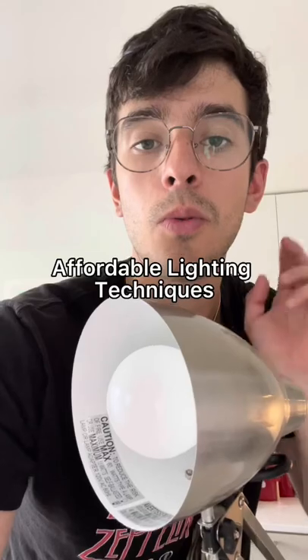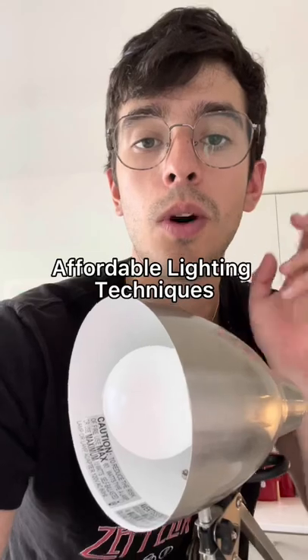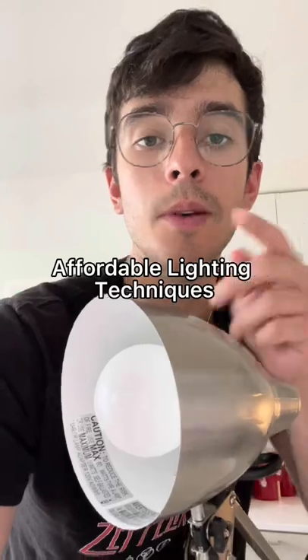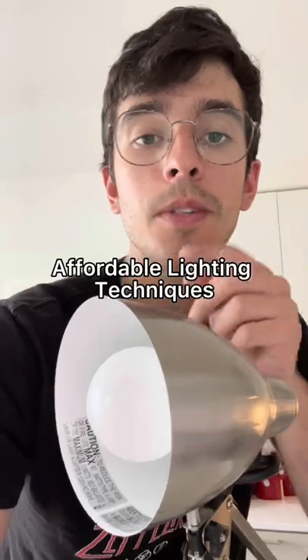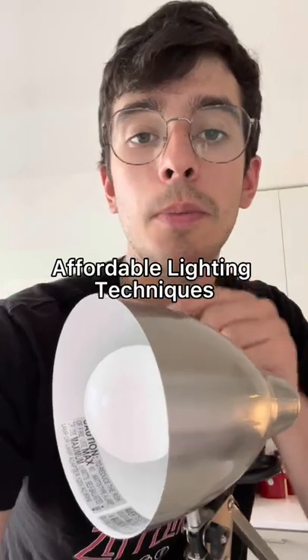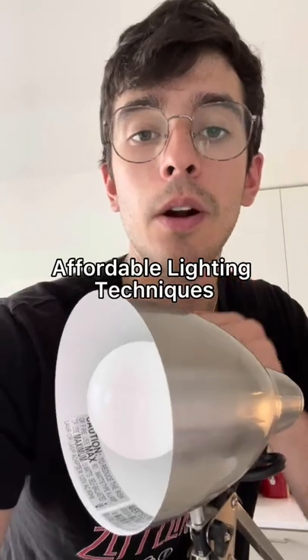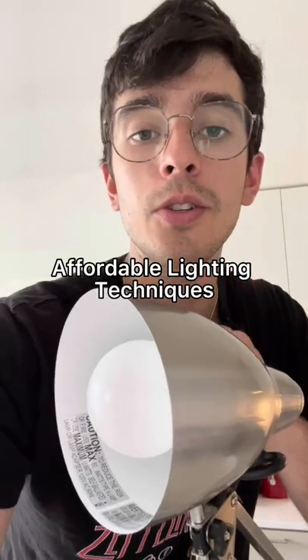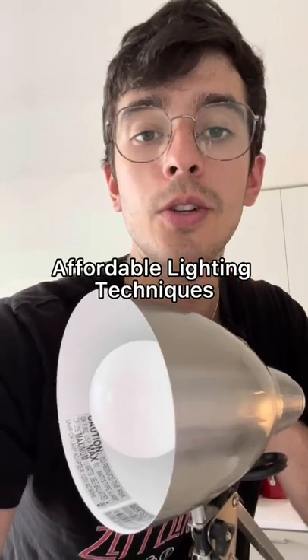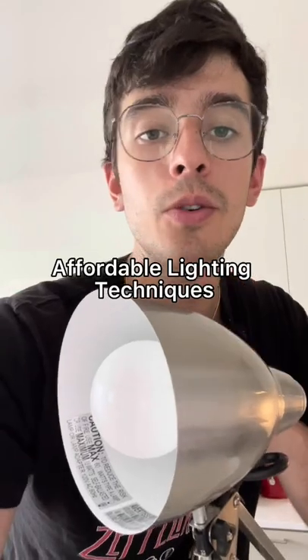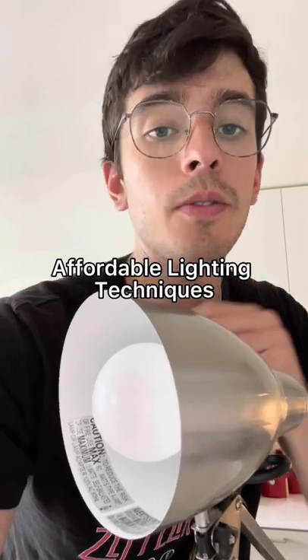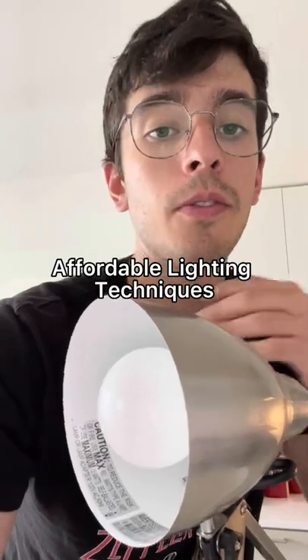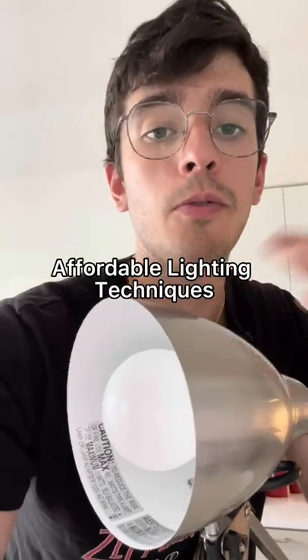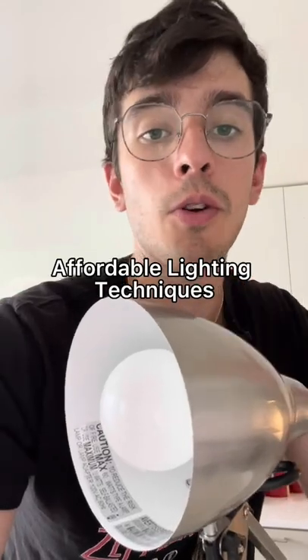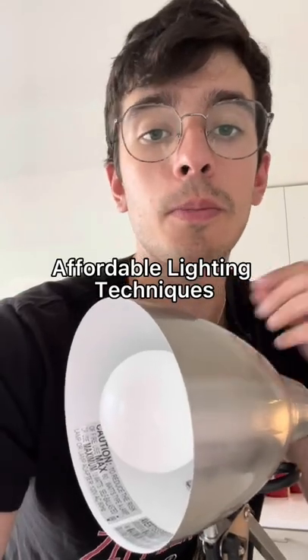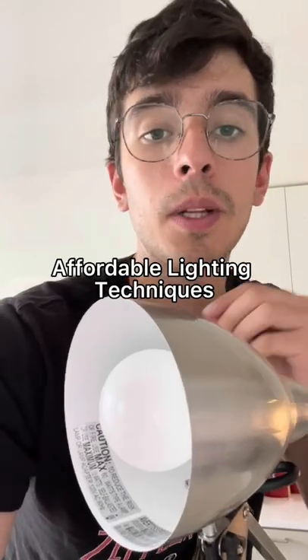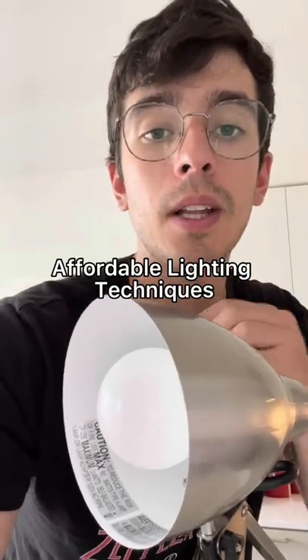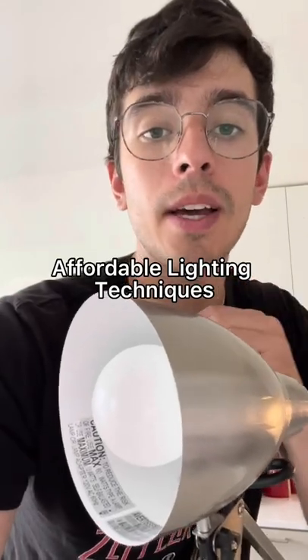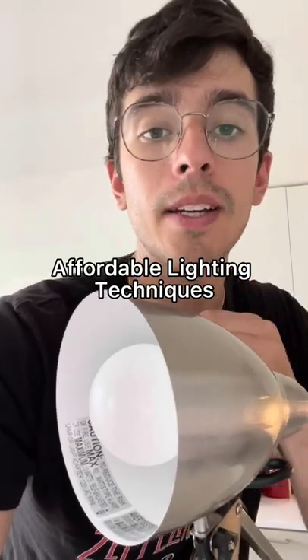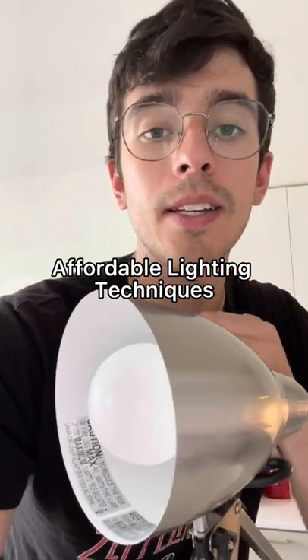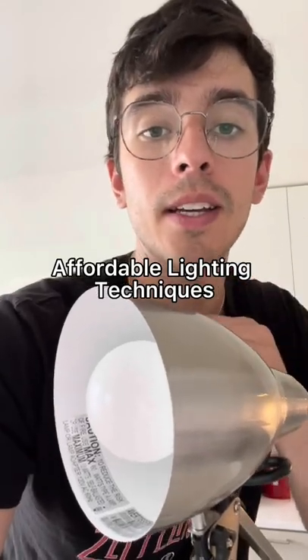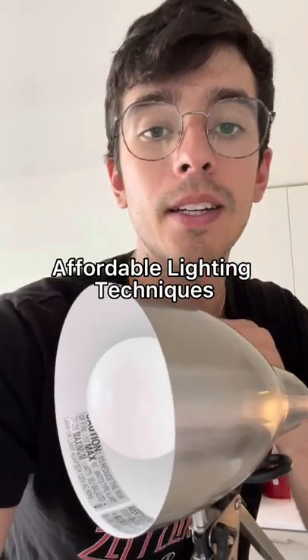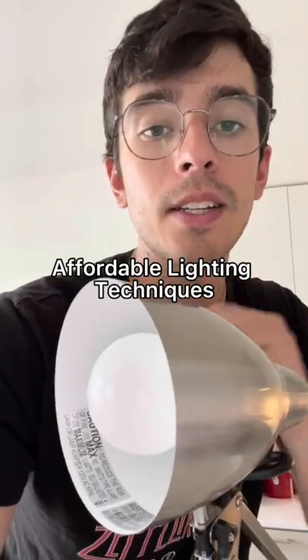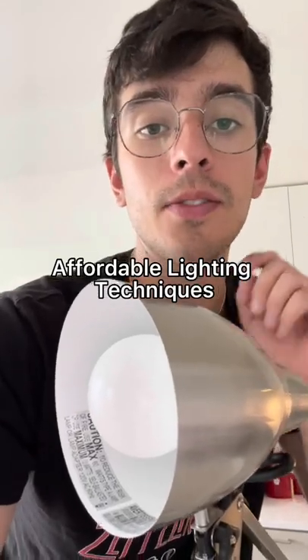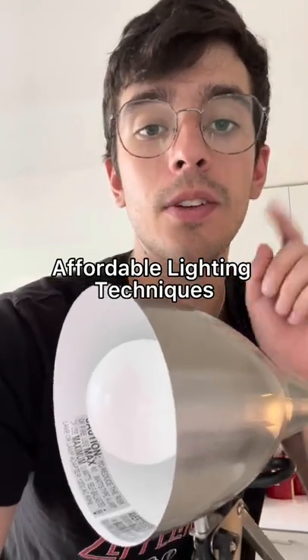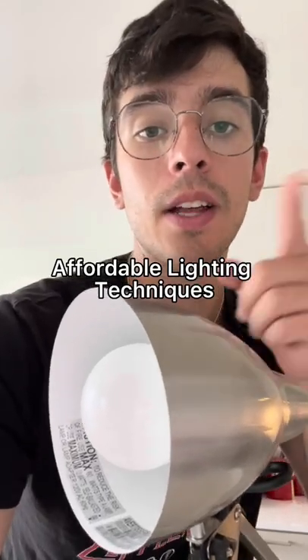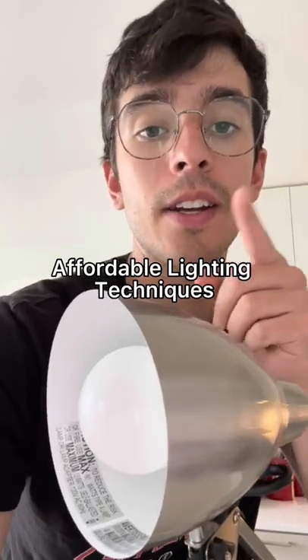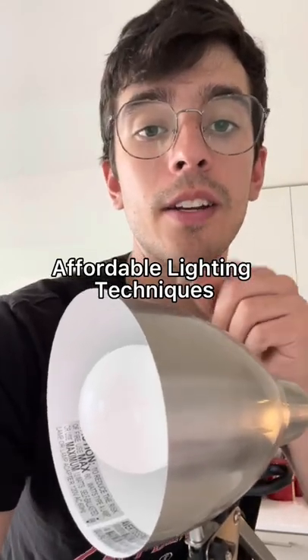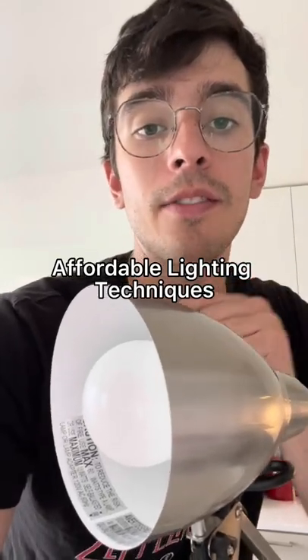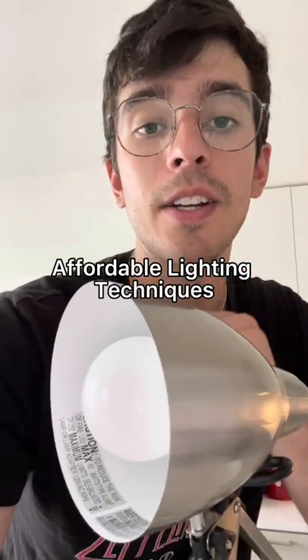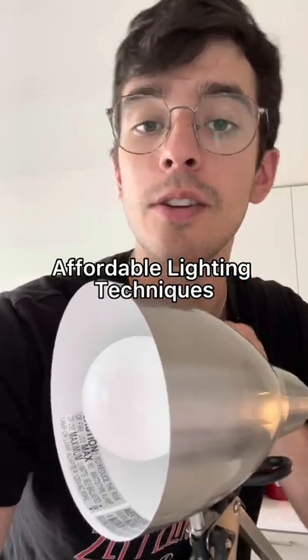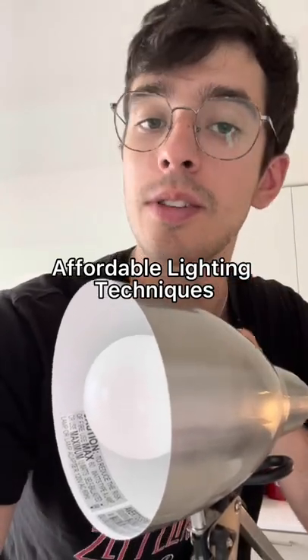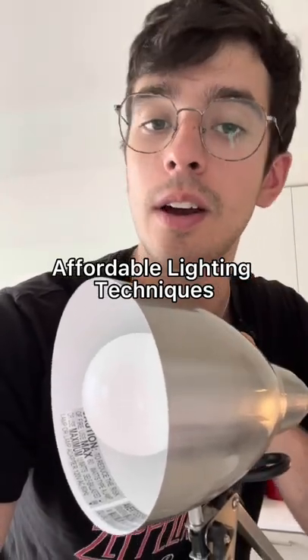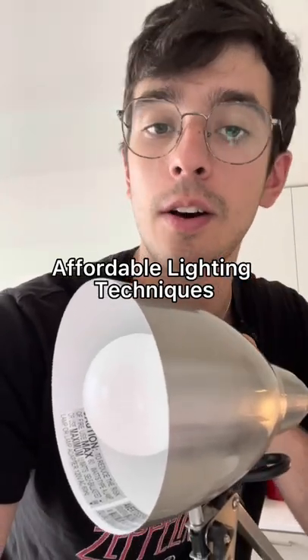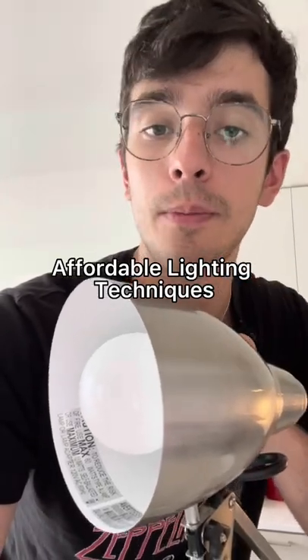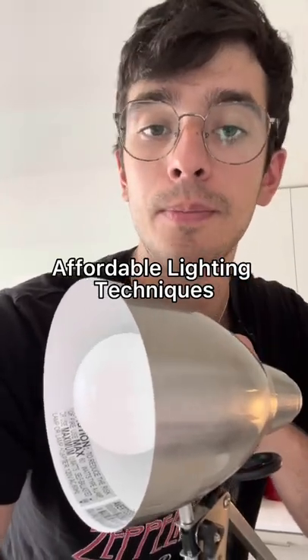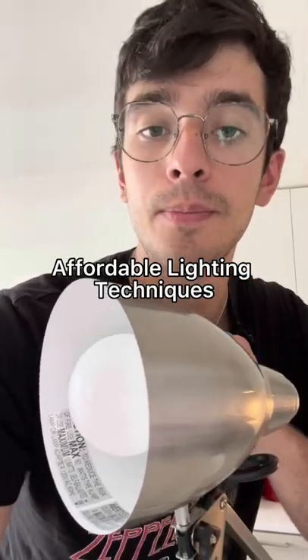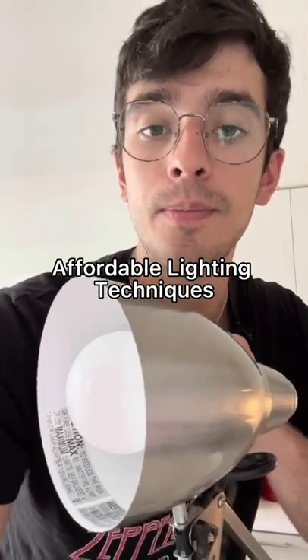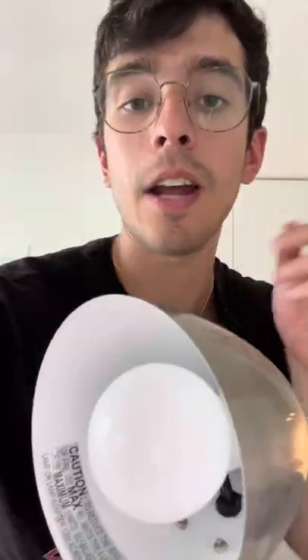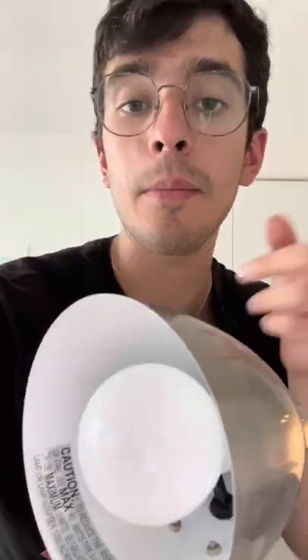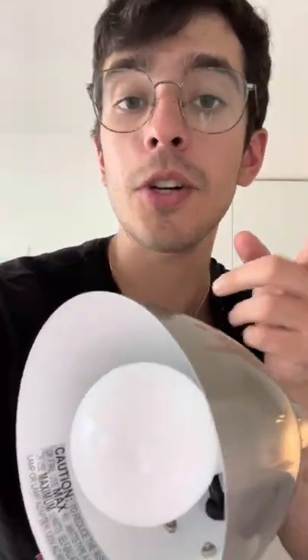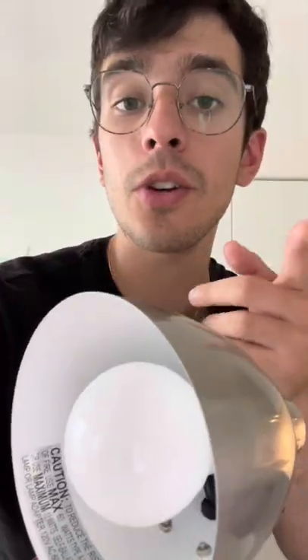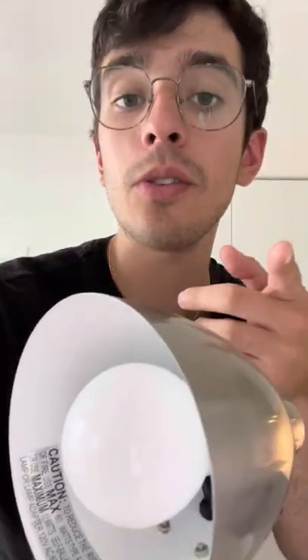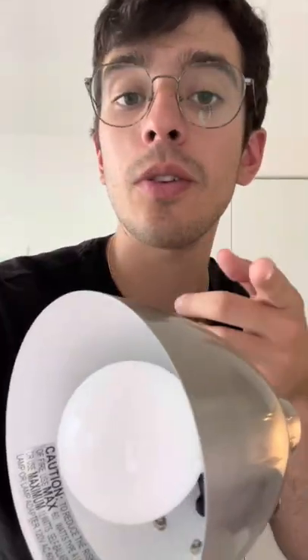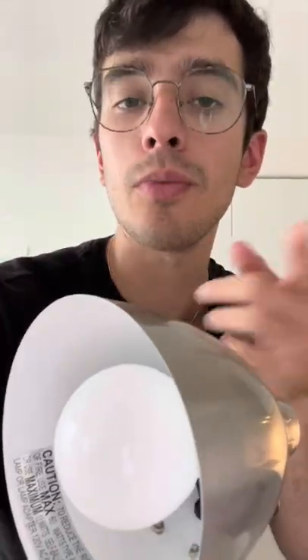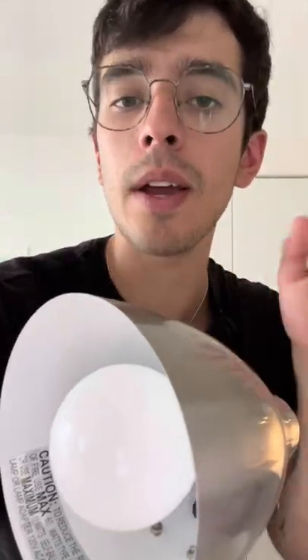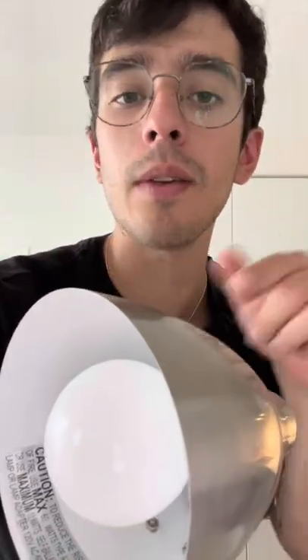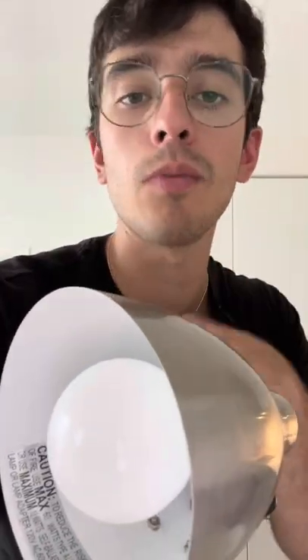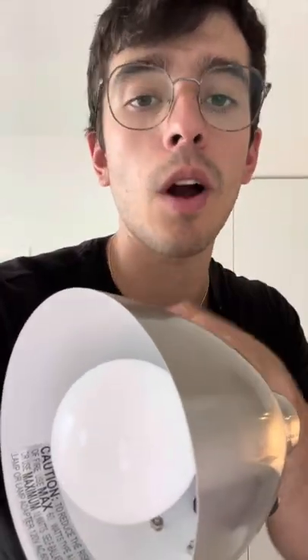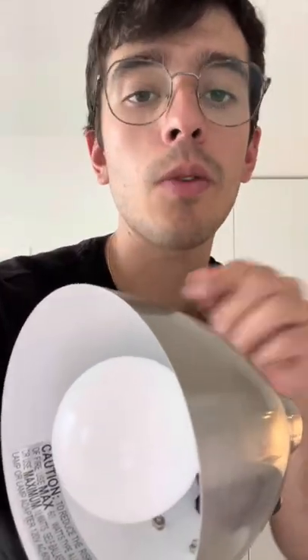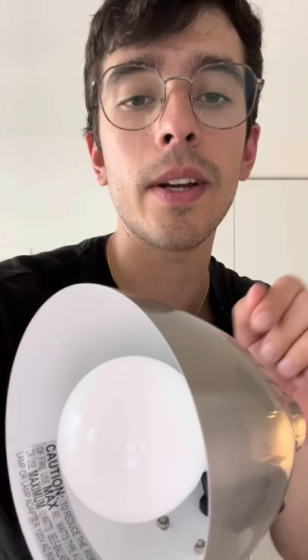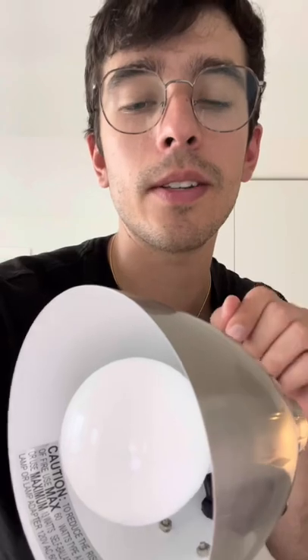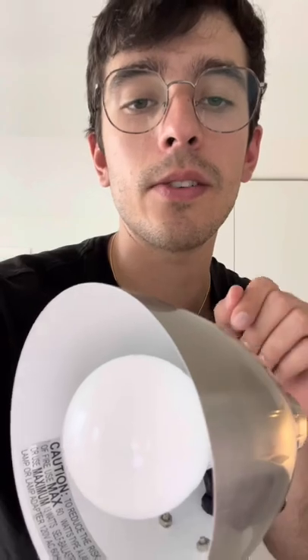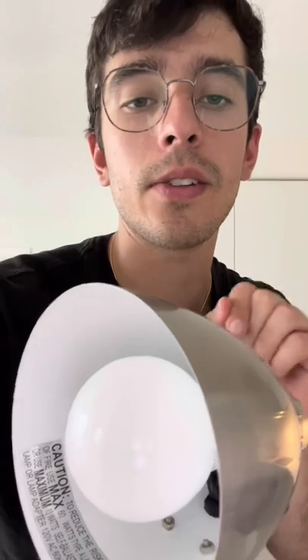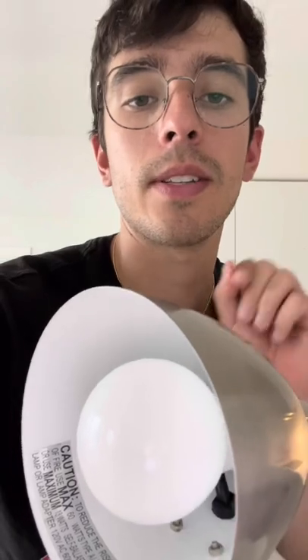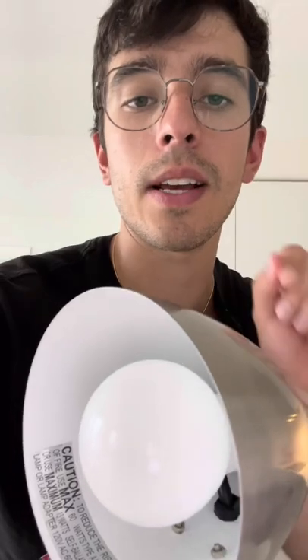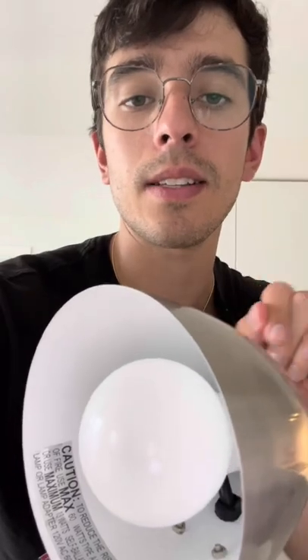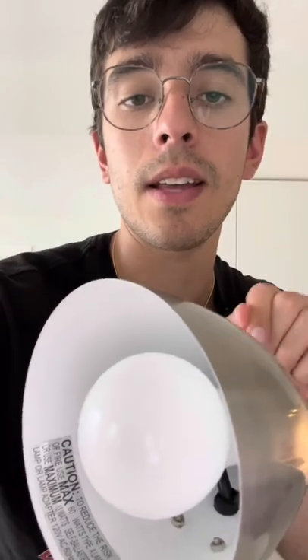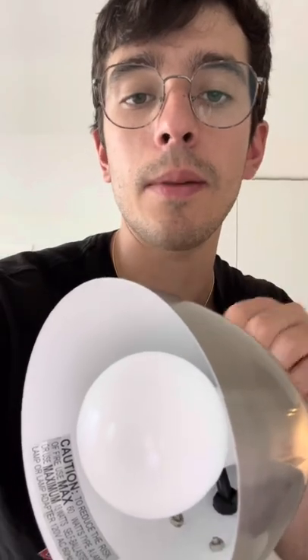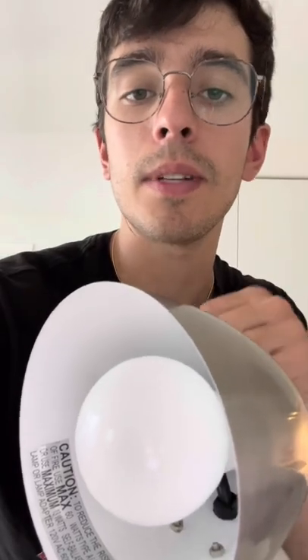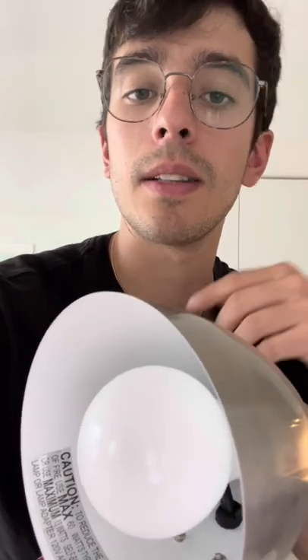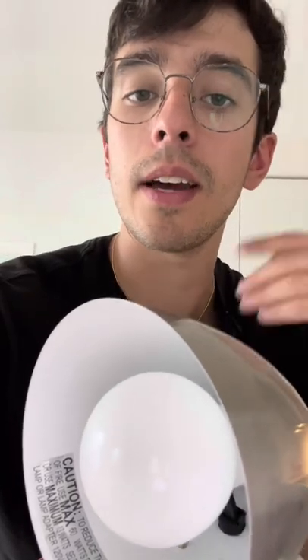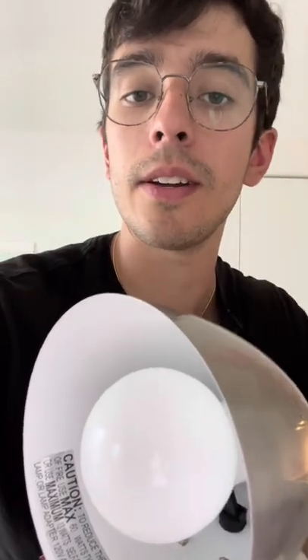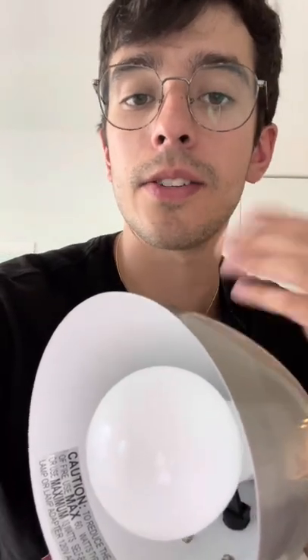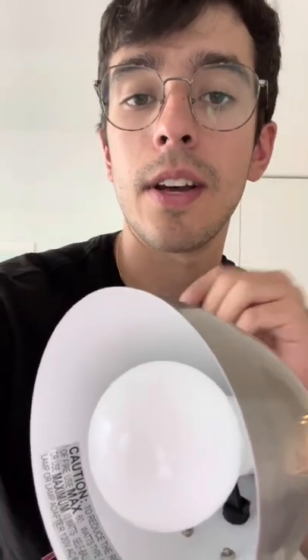Welcome to part two of affordable lighting techniques for lighting your videos at home. Now I'm going to show you the right and wrong way to use a desk lamp to light yourself.